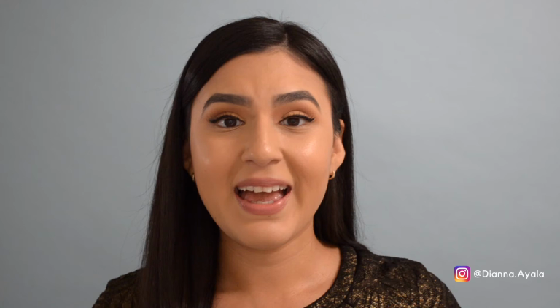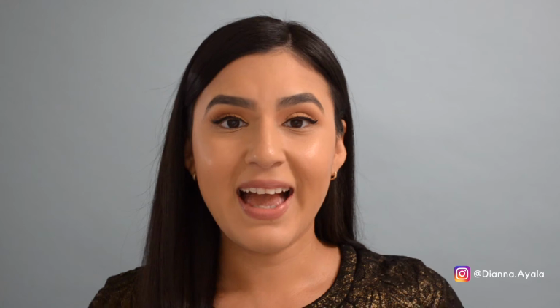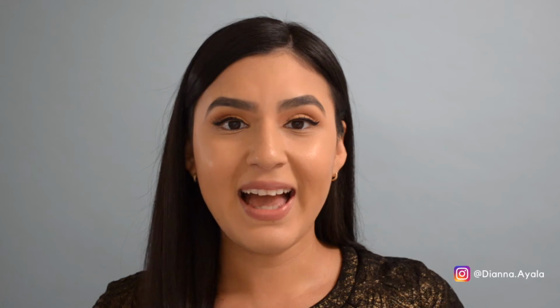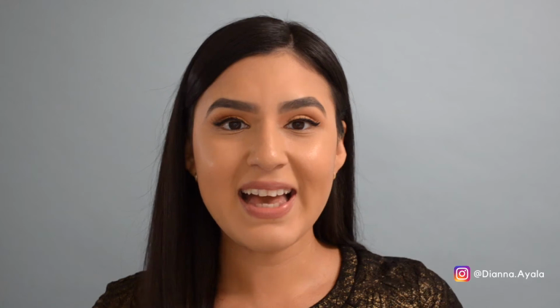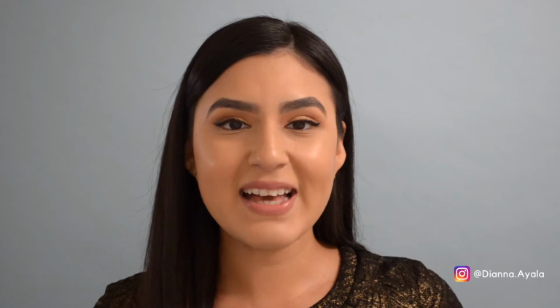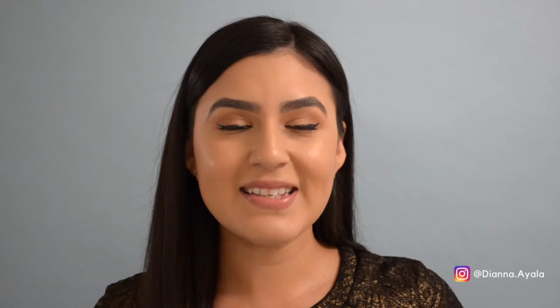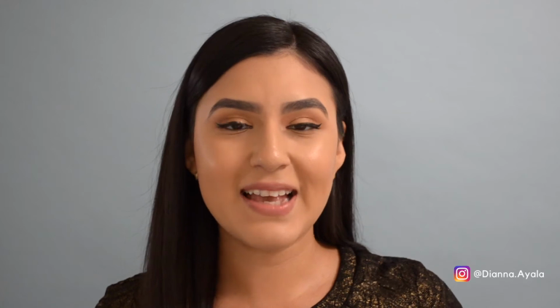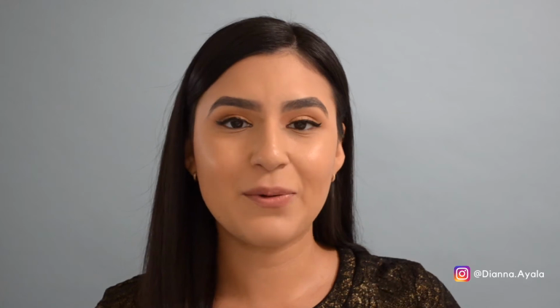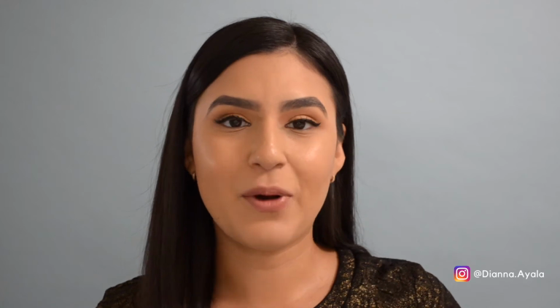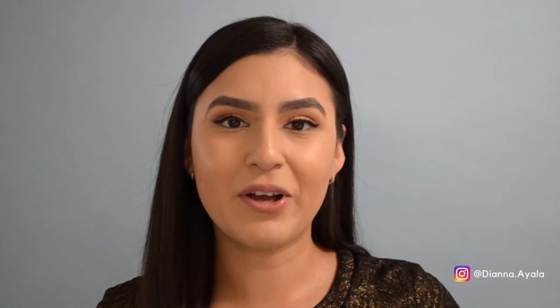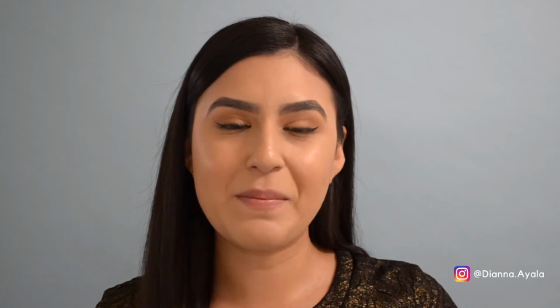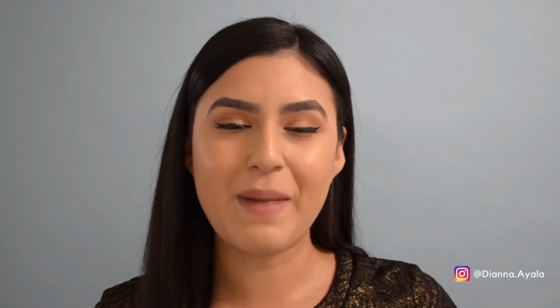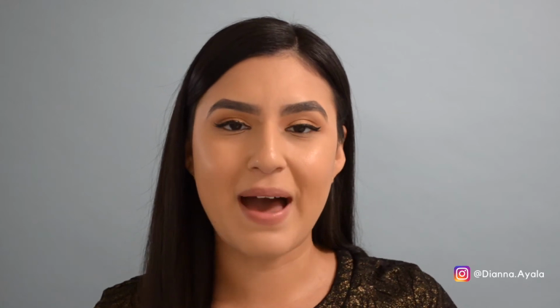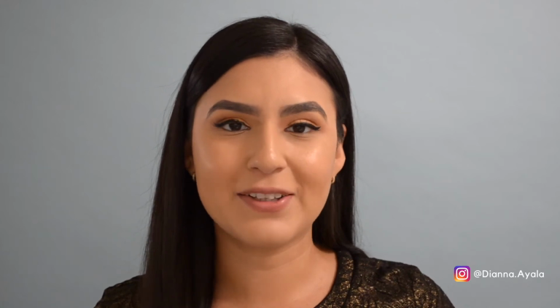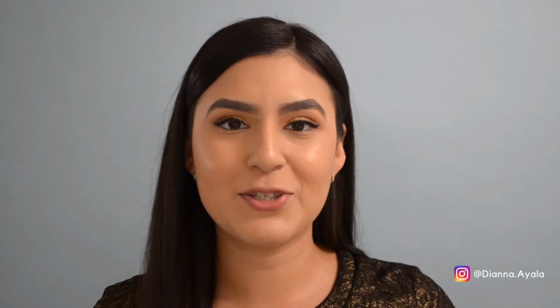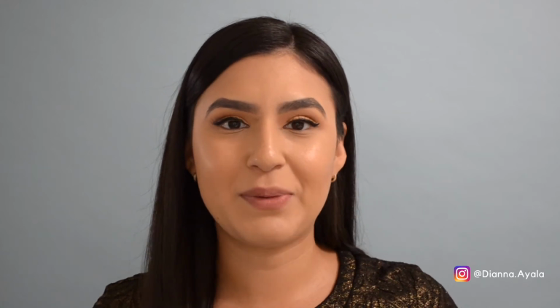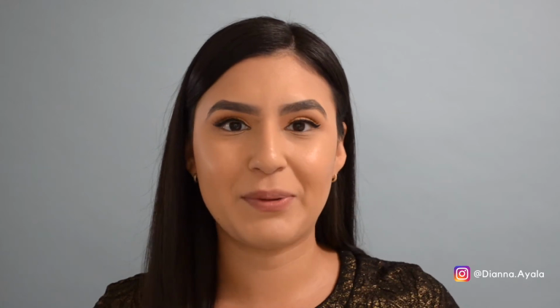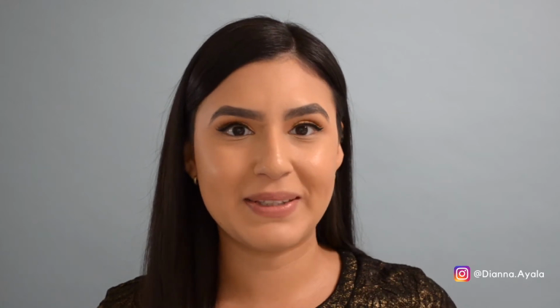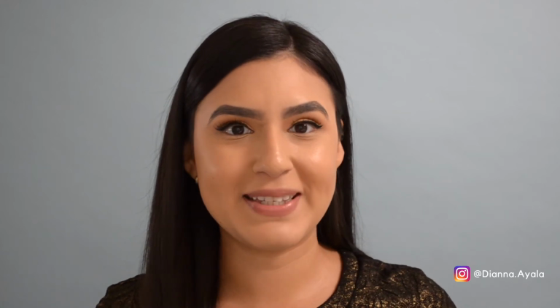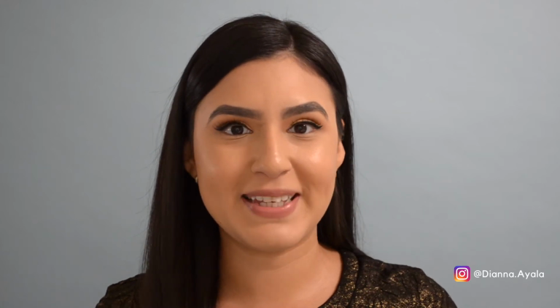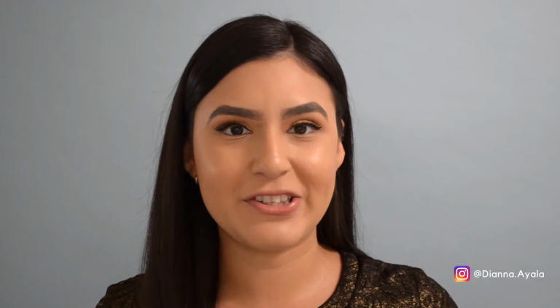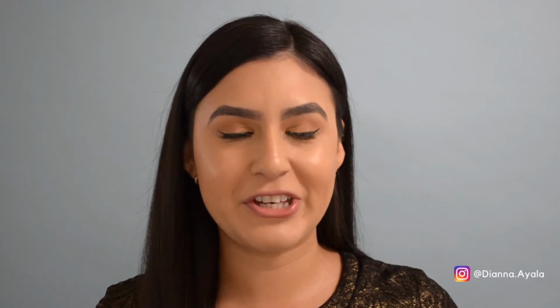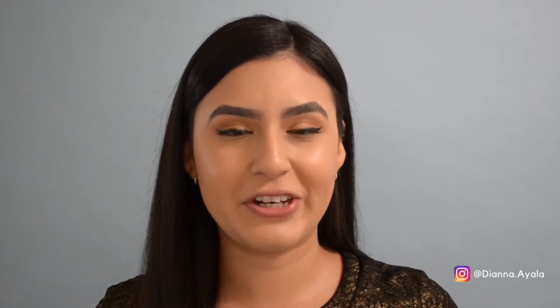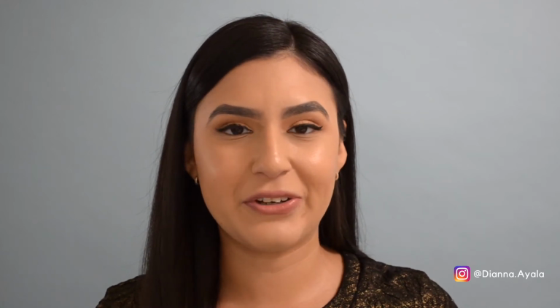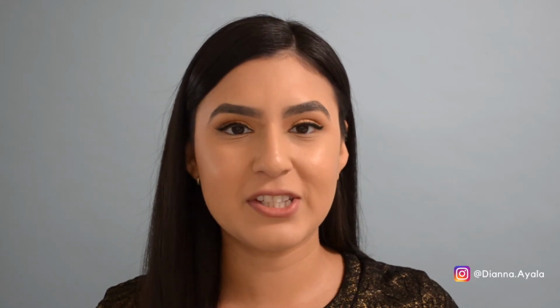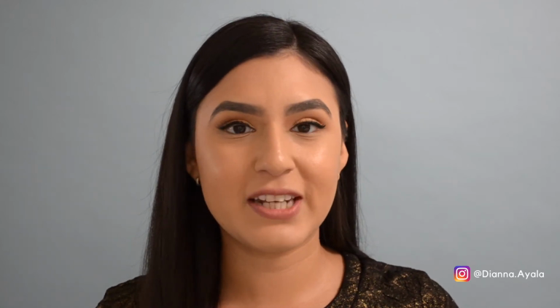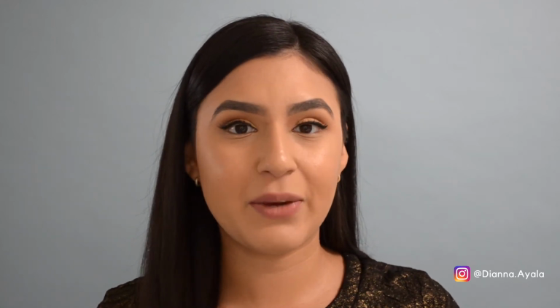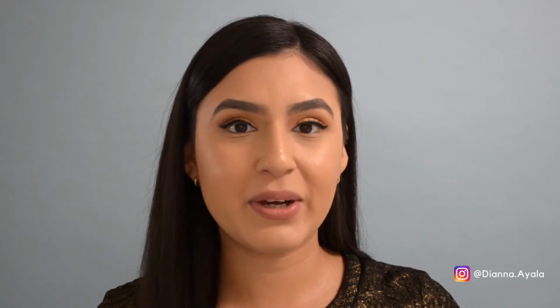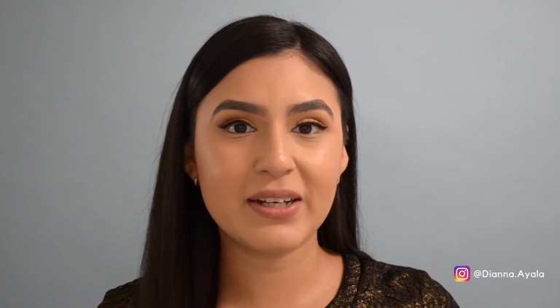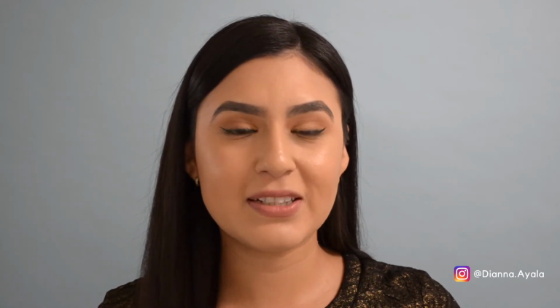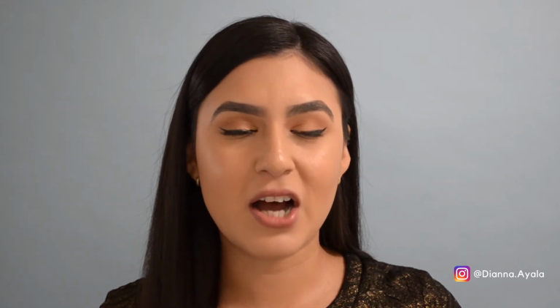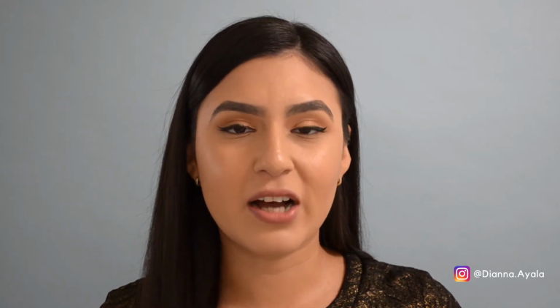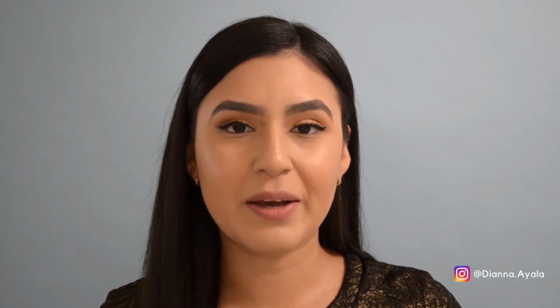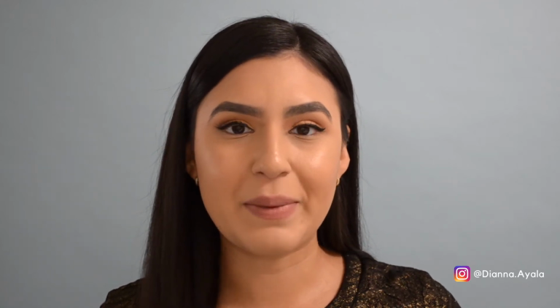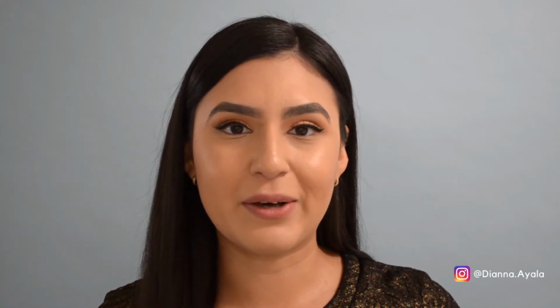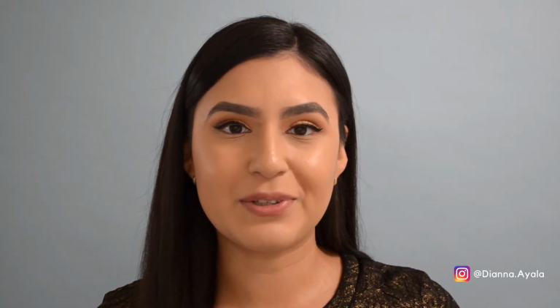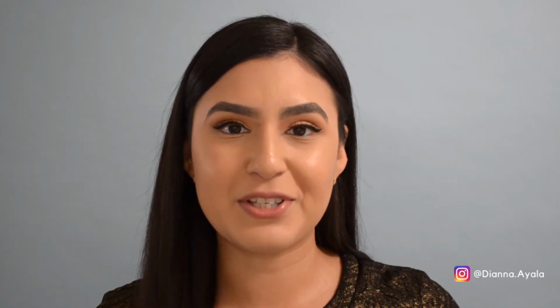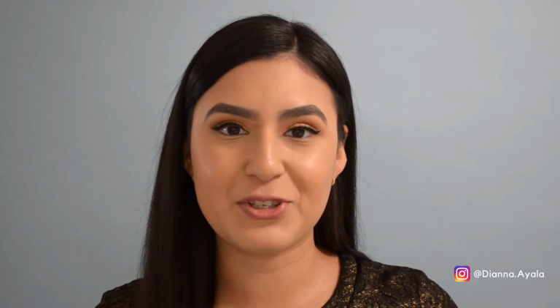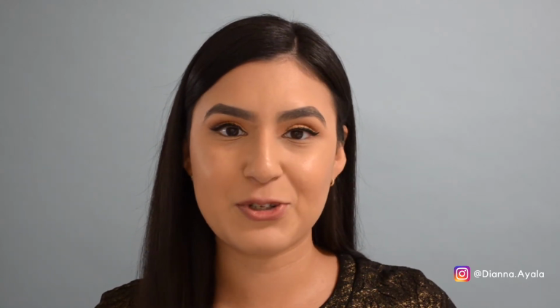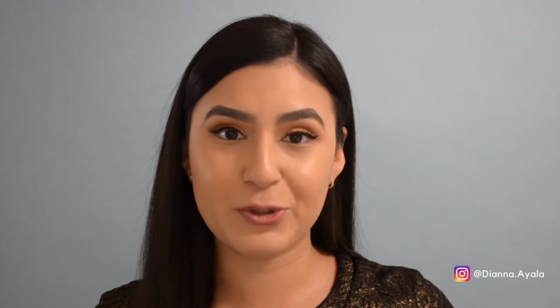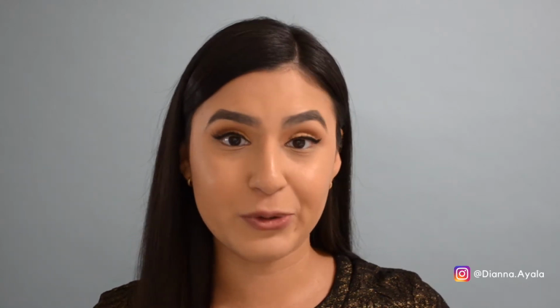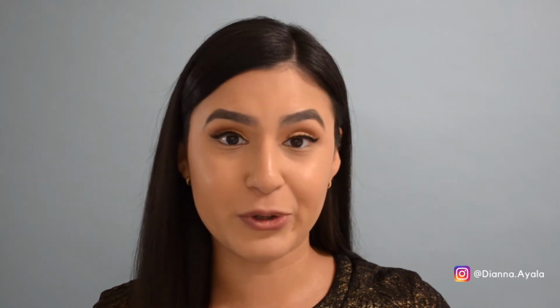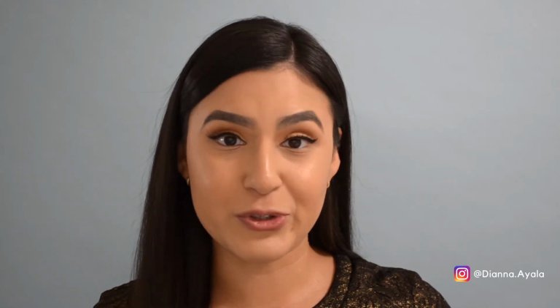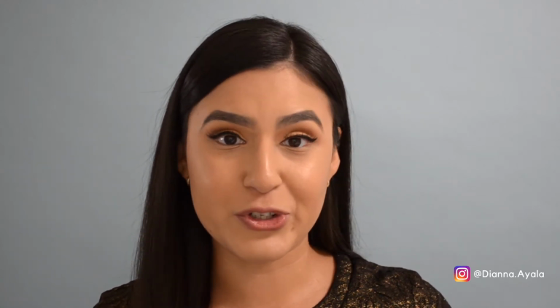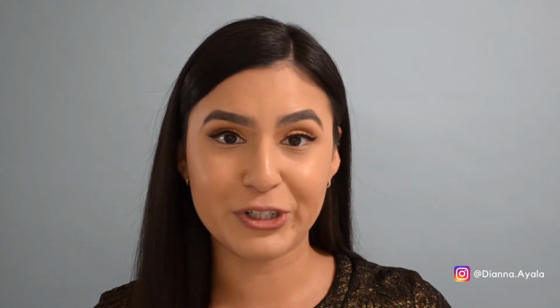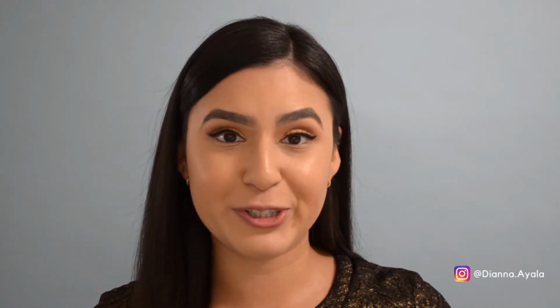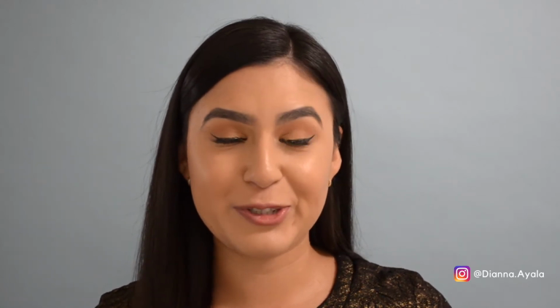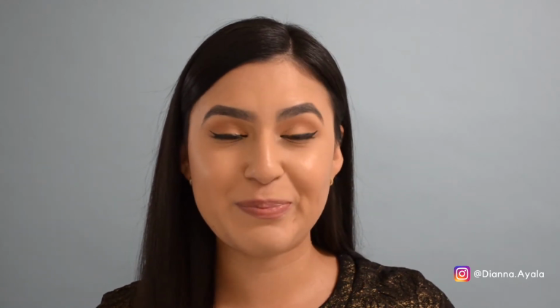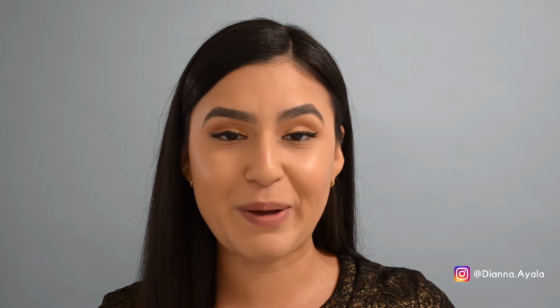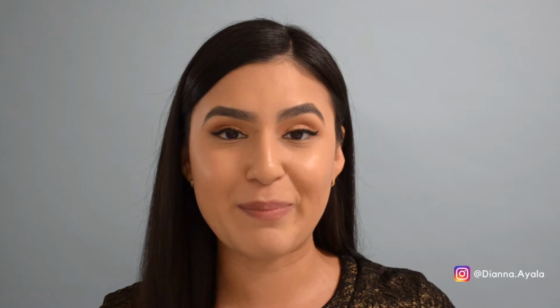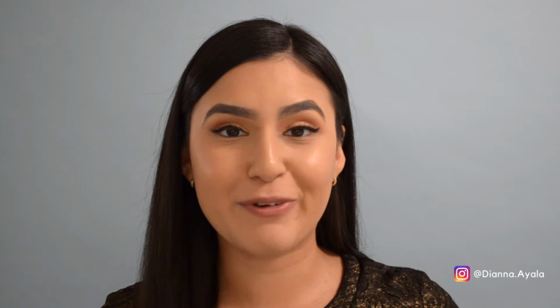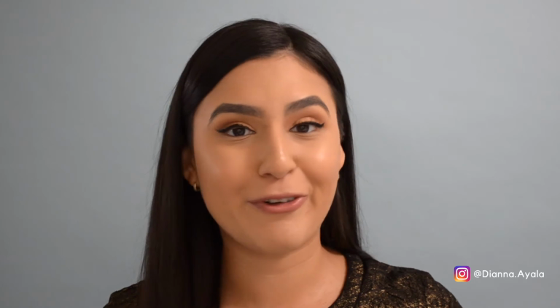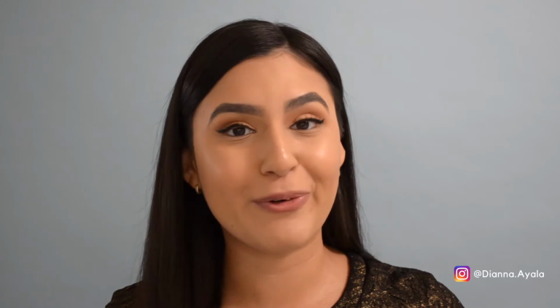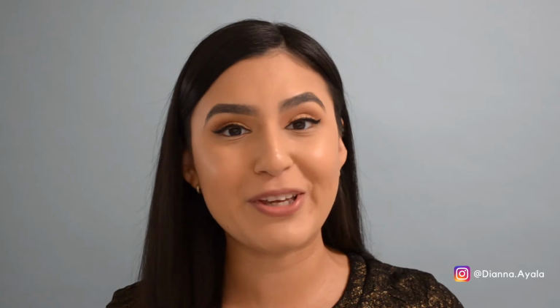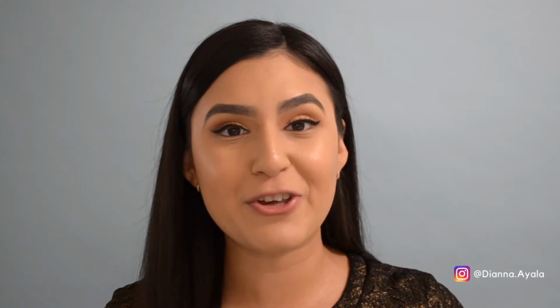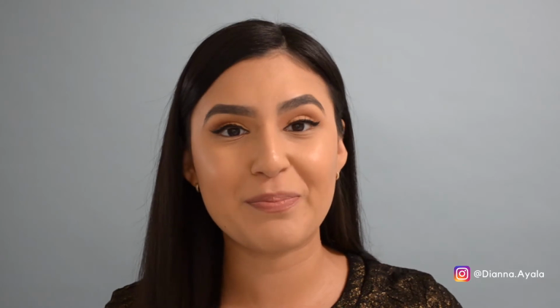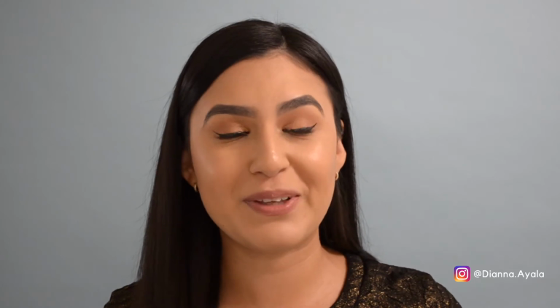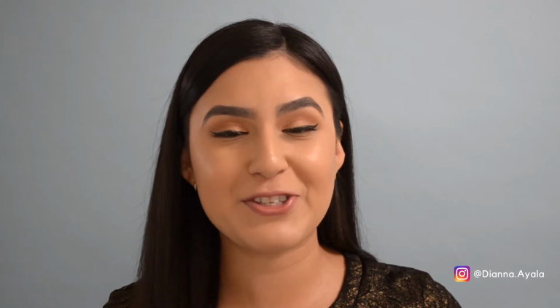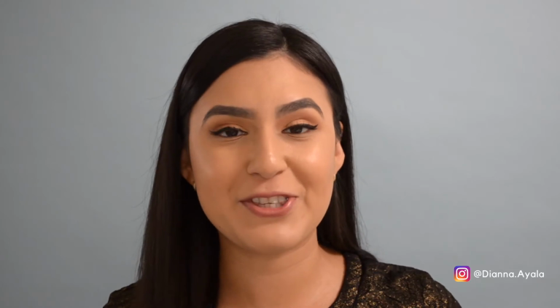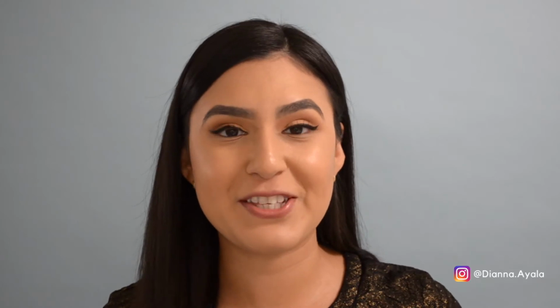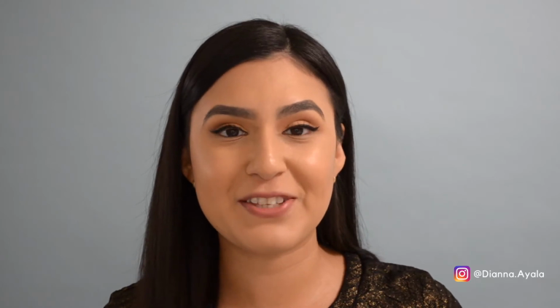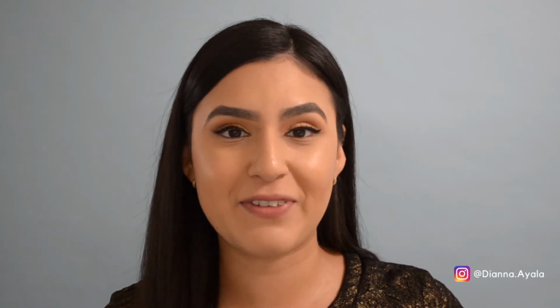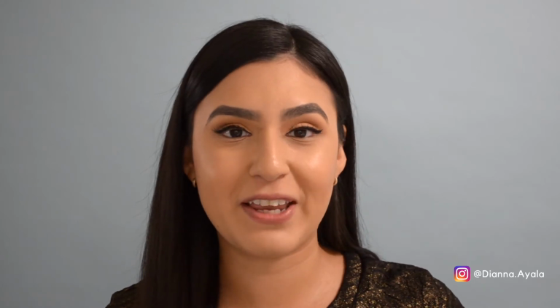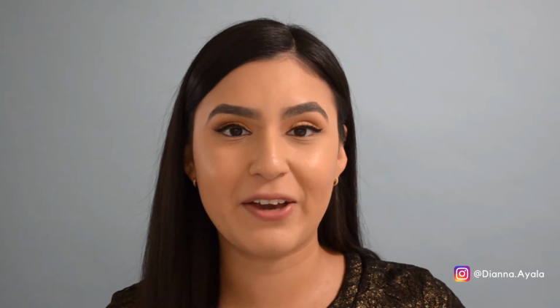Hi guys and welcome back to my real estate channel. Today we're going to talk about disclosures.